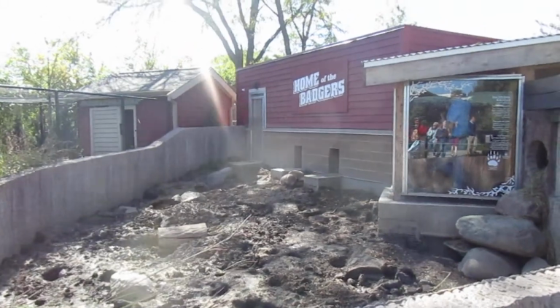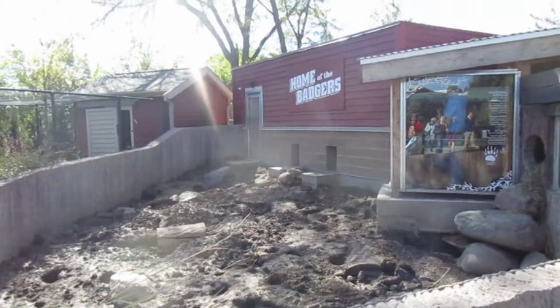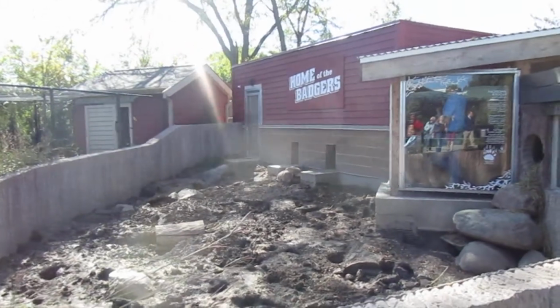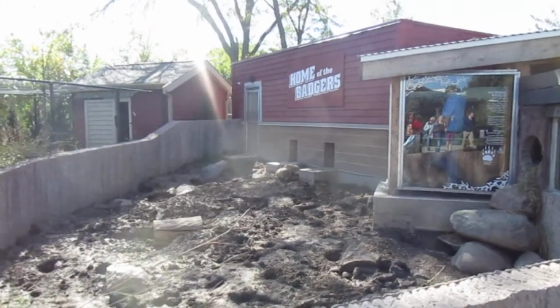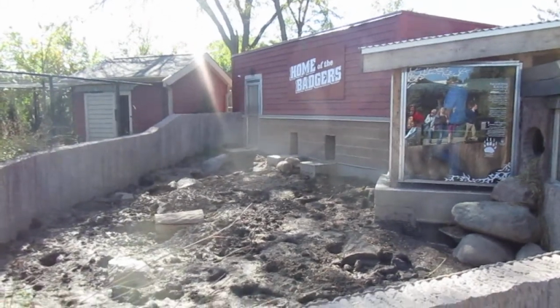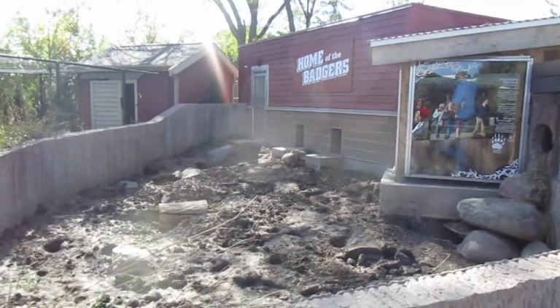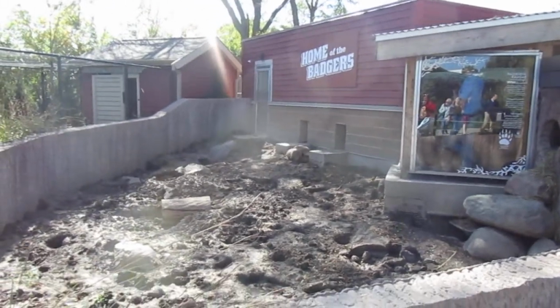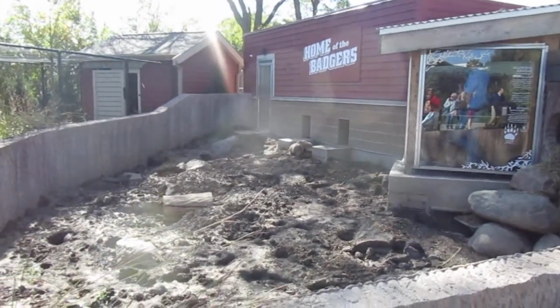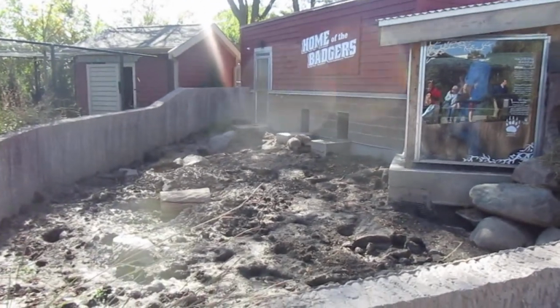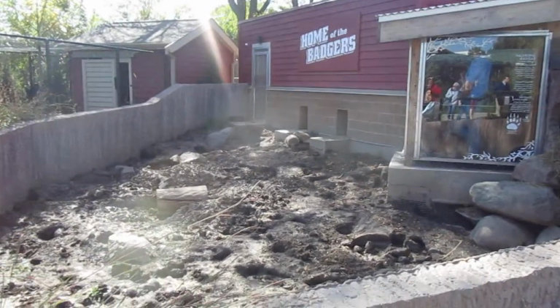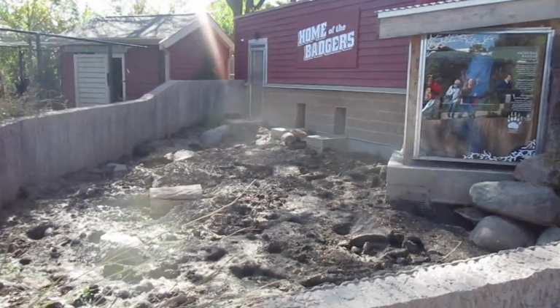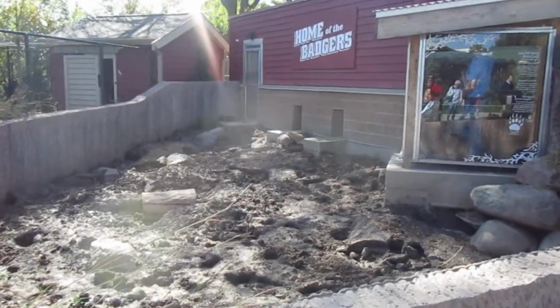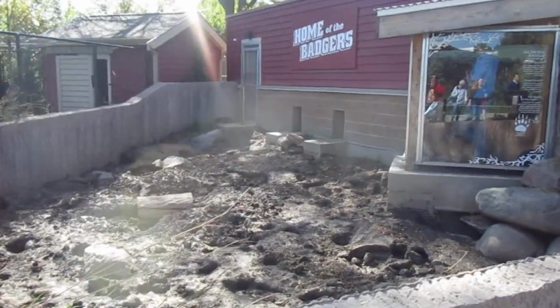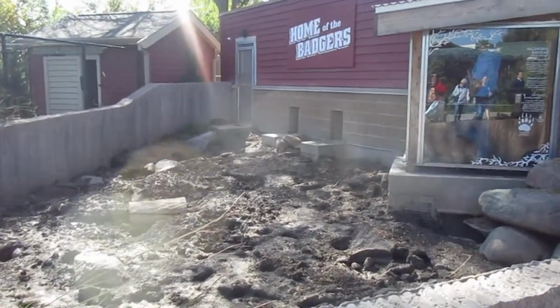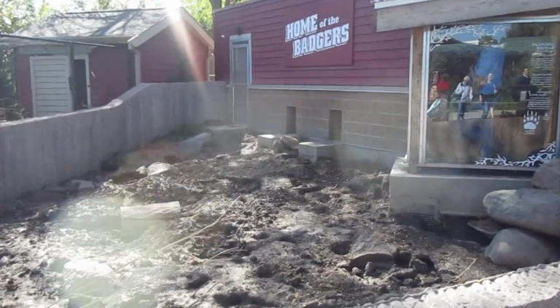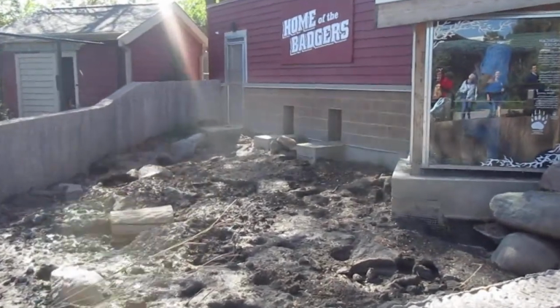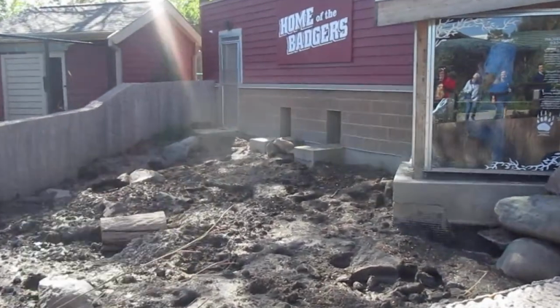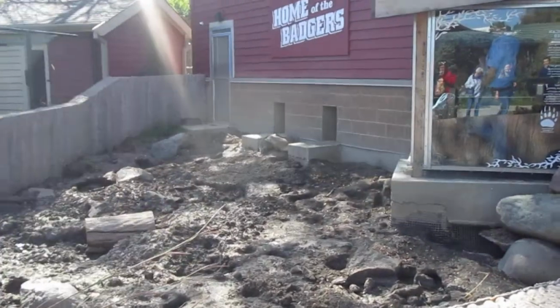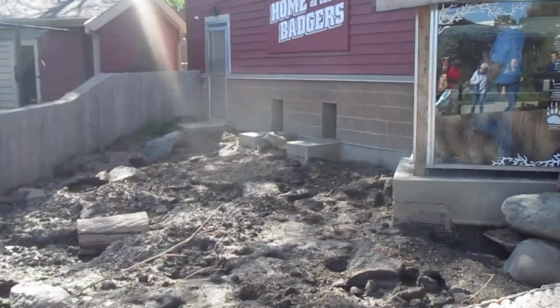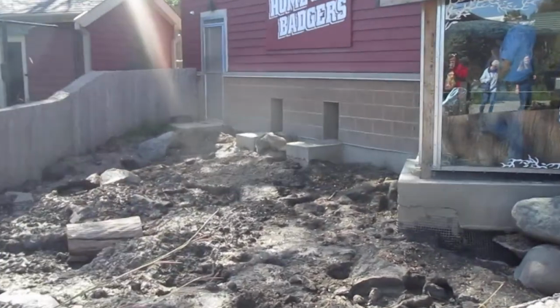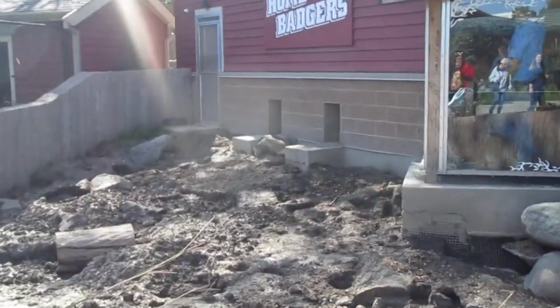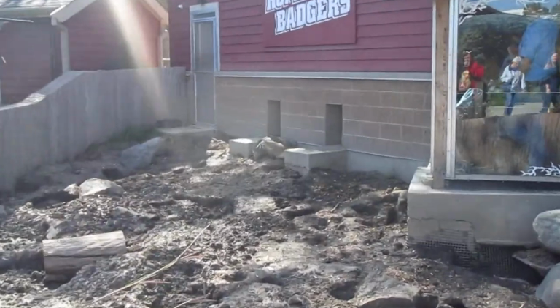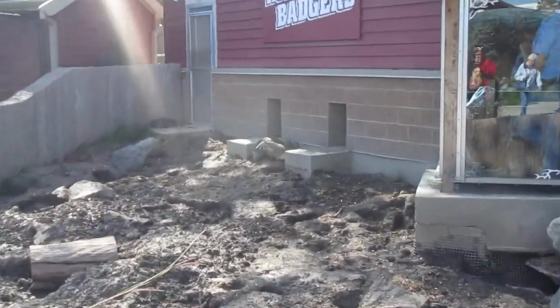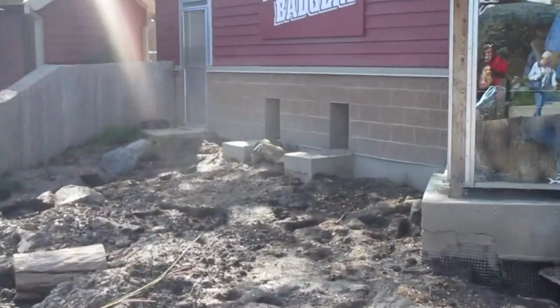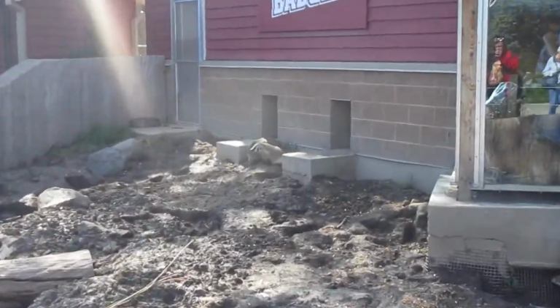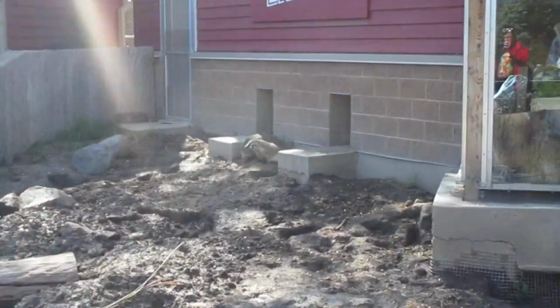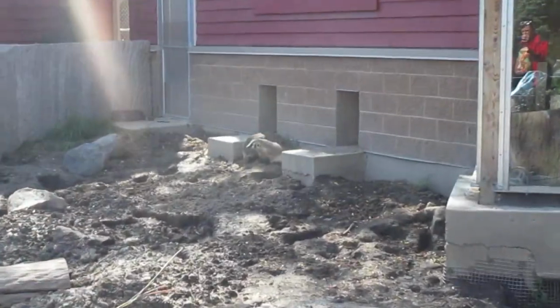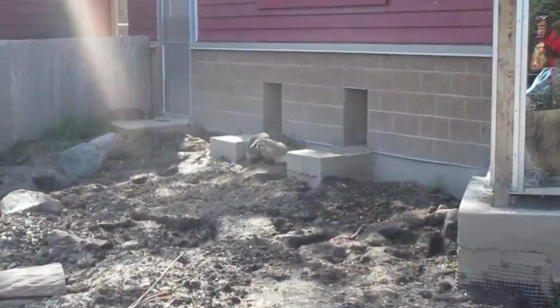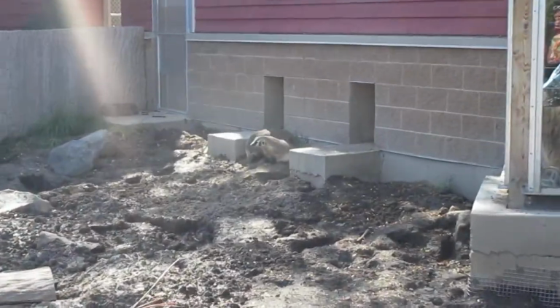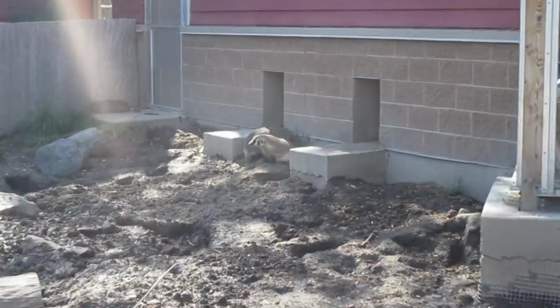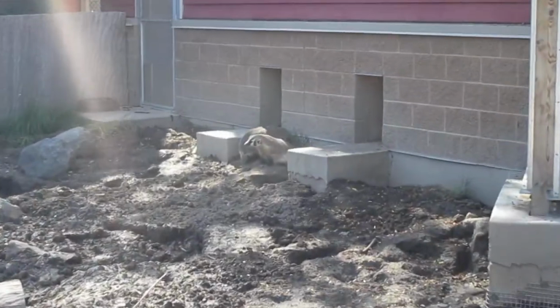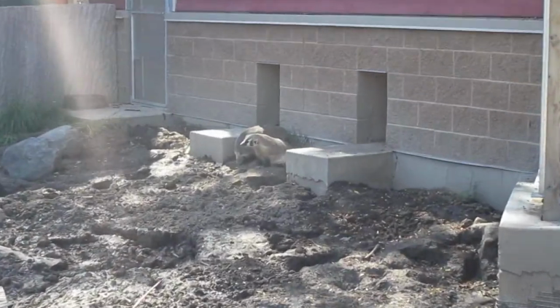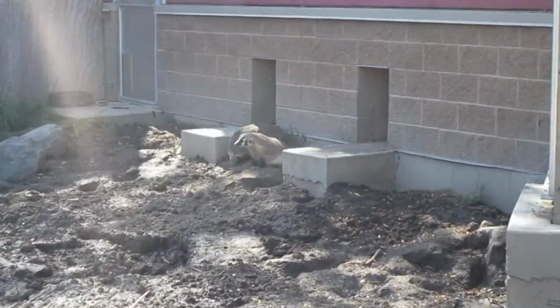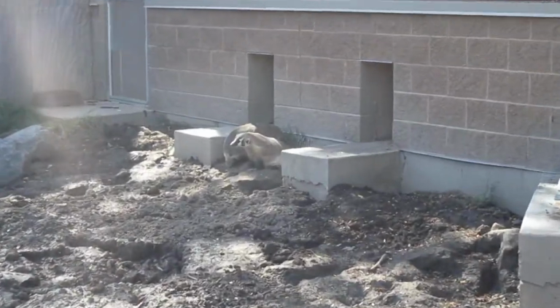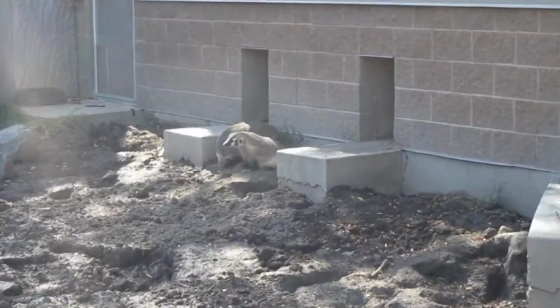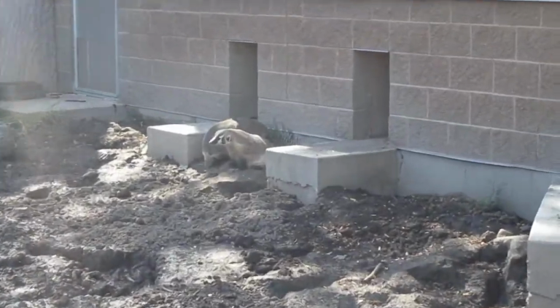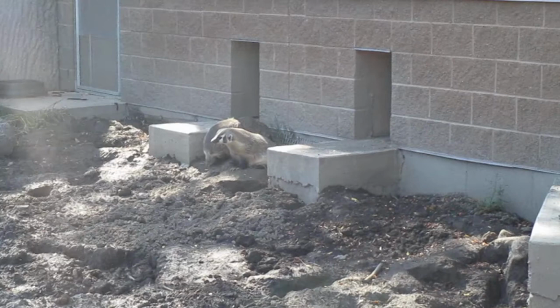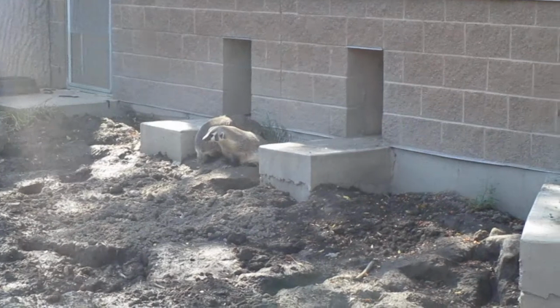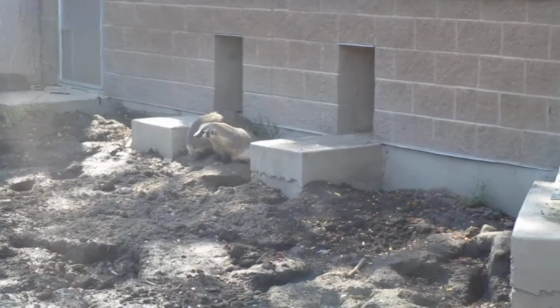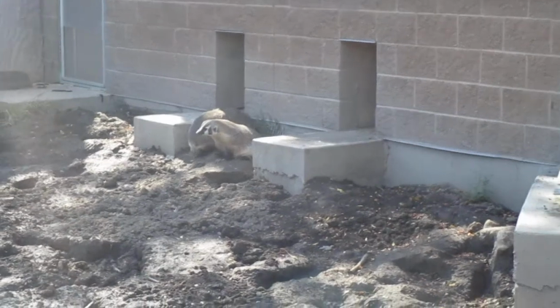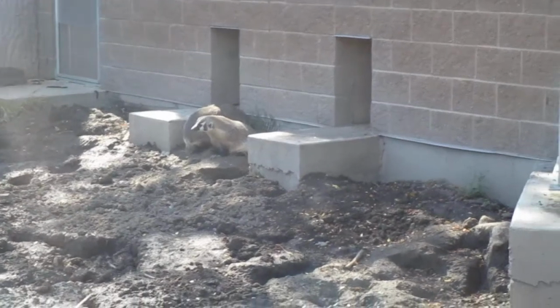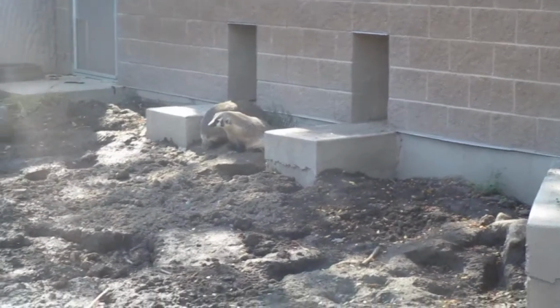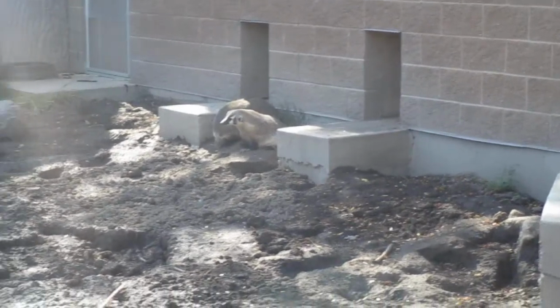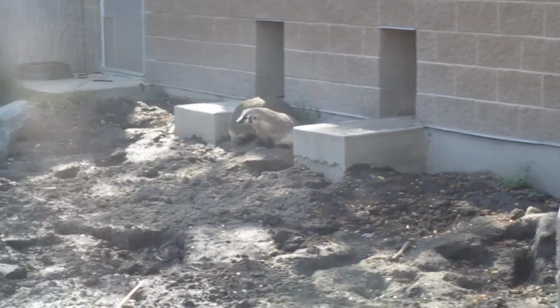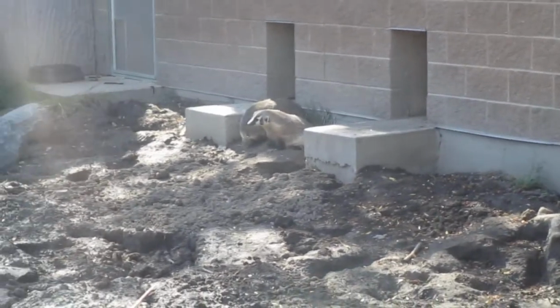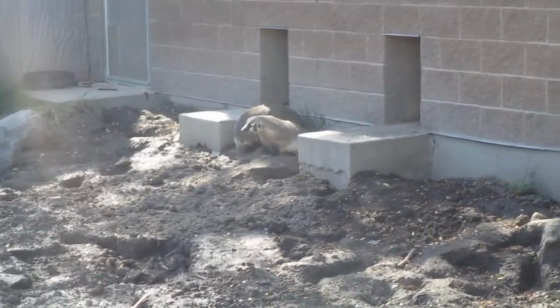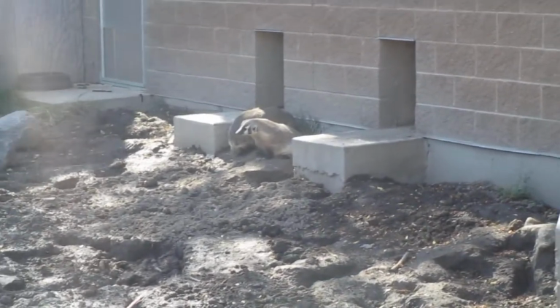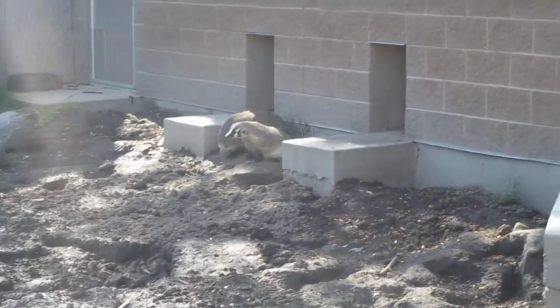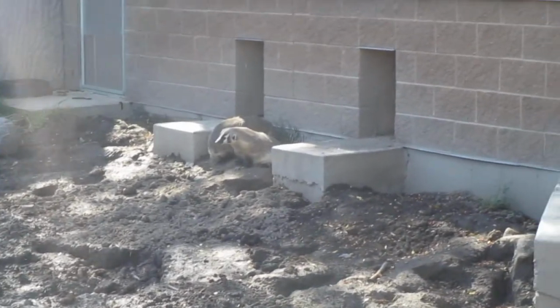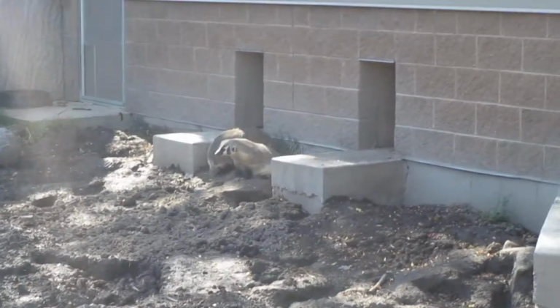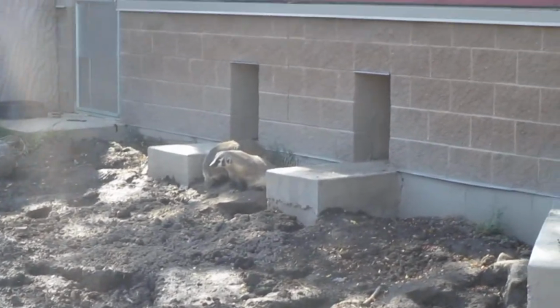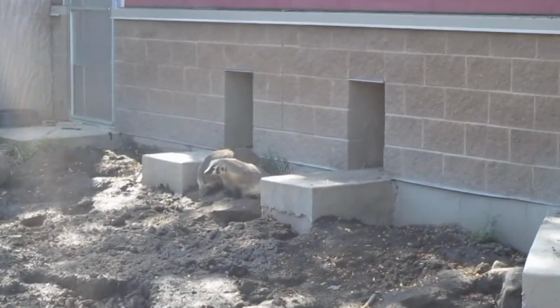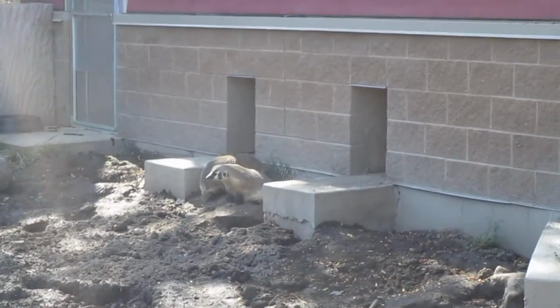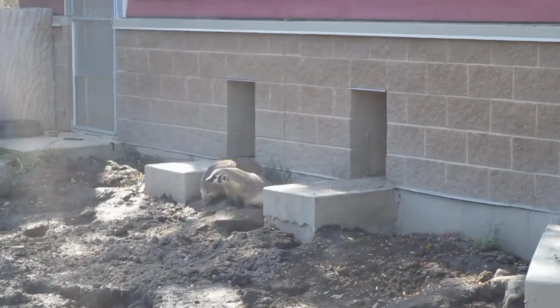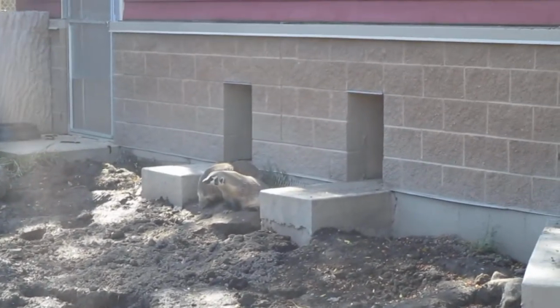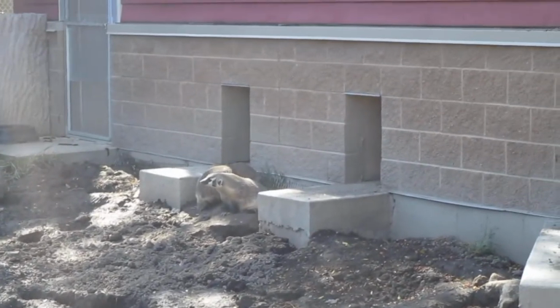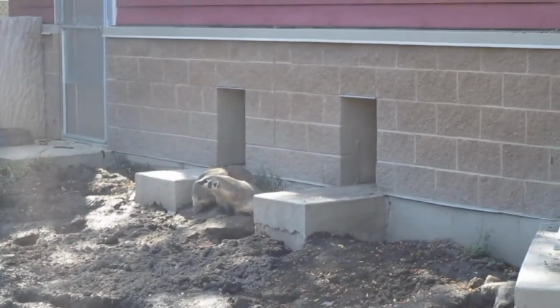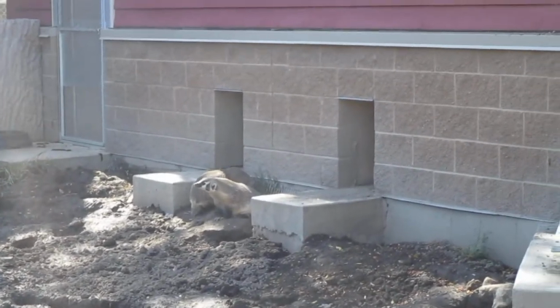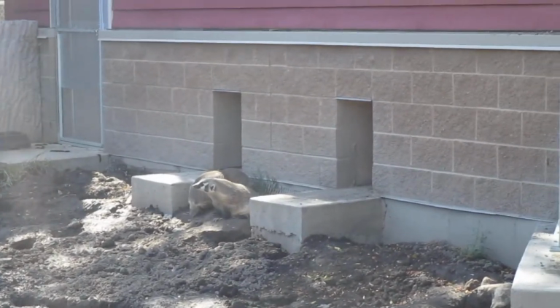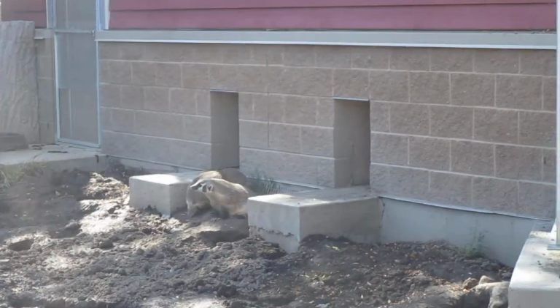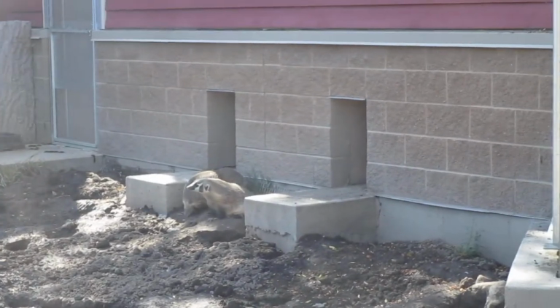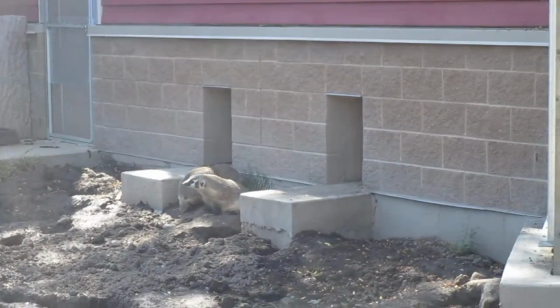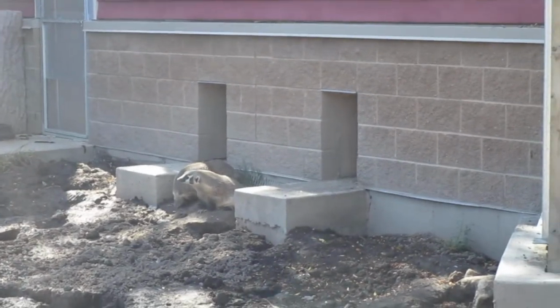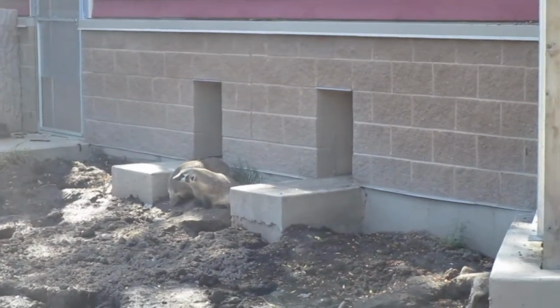The last time that we were here, Elmichelle and I didn't see the badgers because they were still building the exhibit. It was pretty neat.